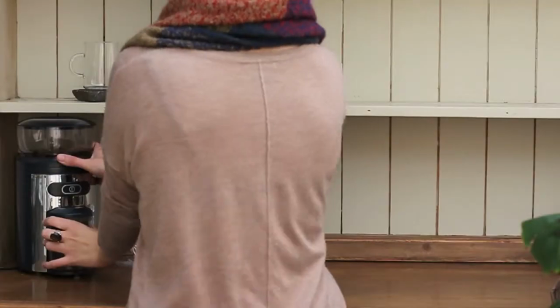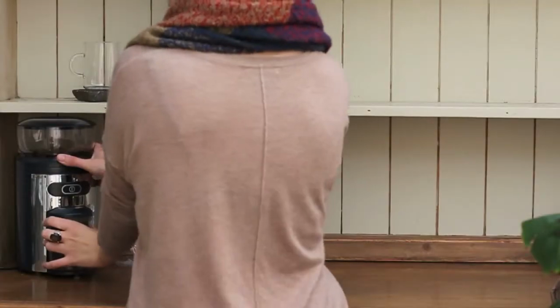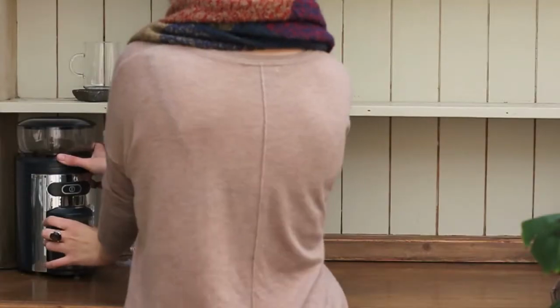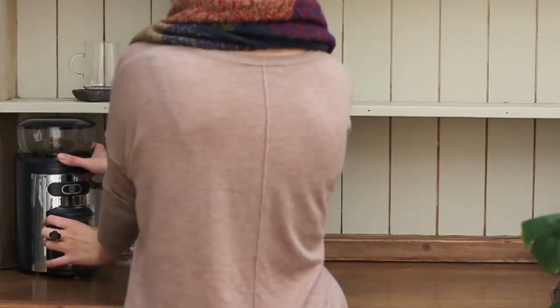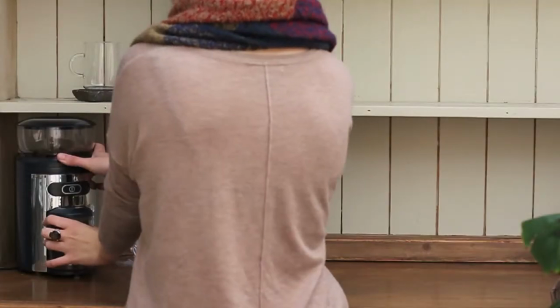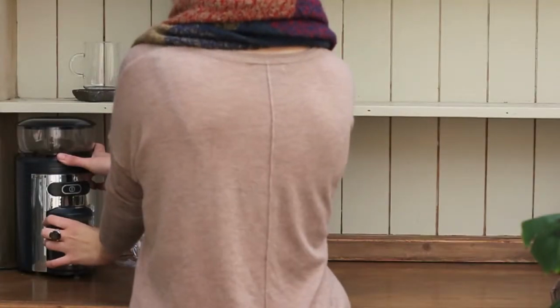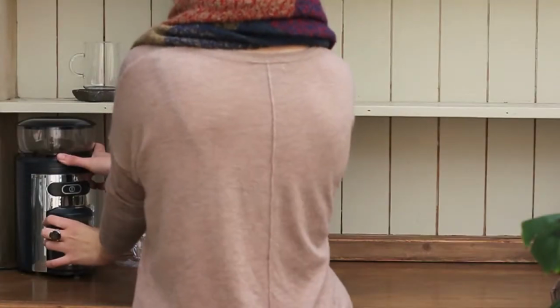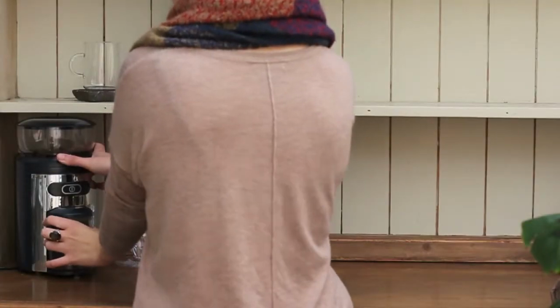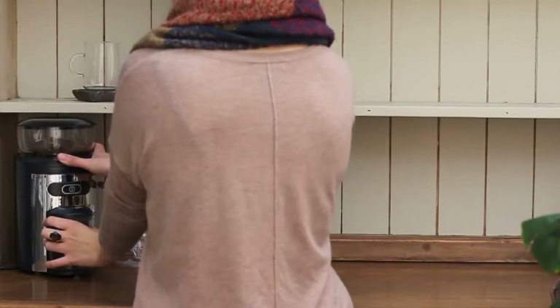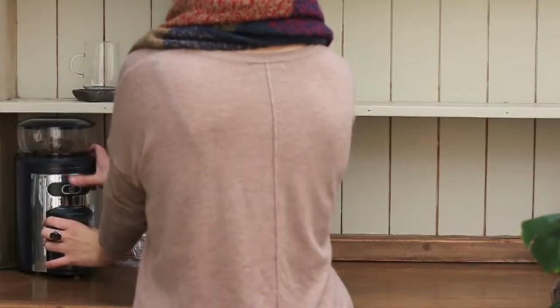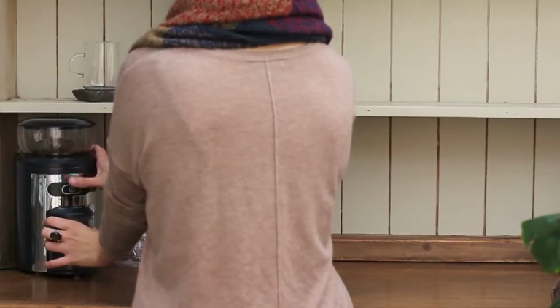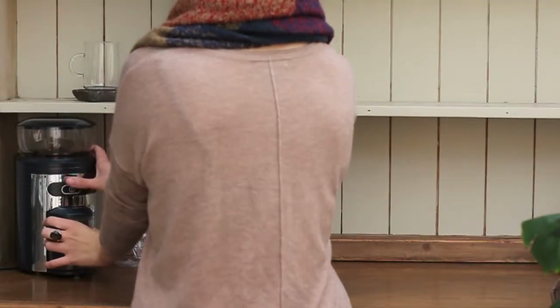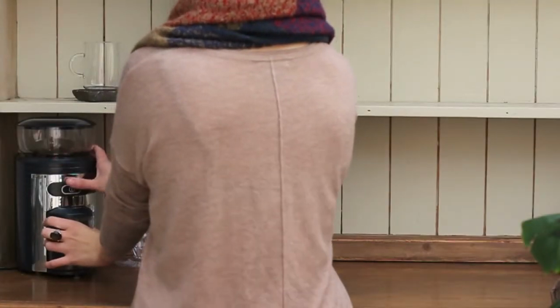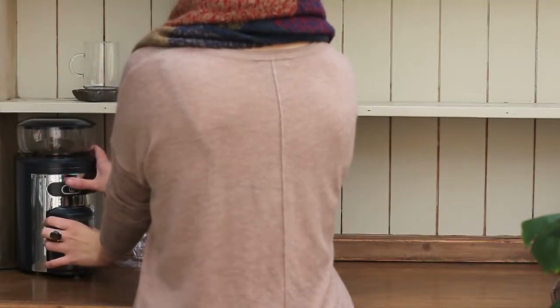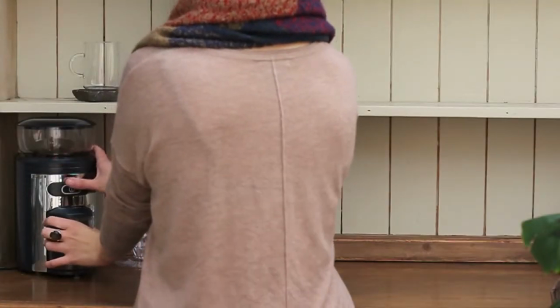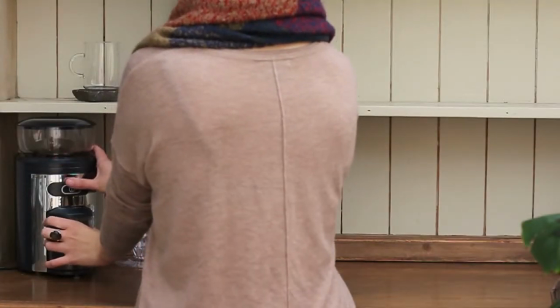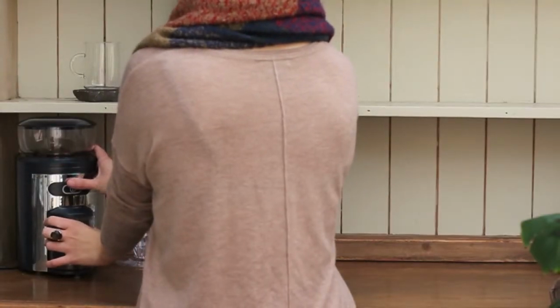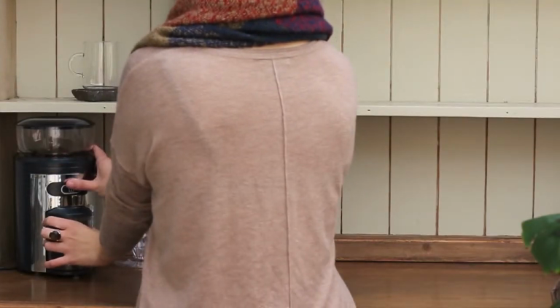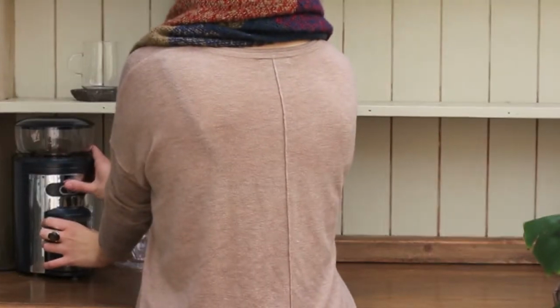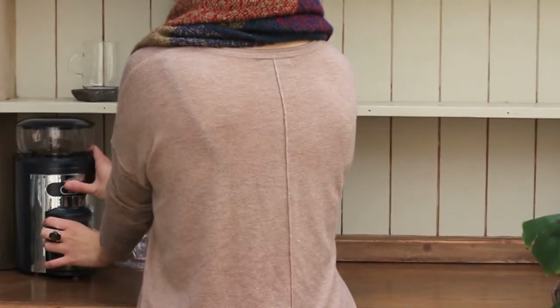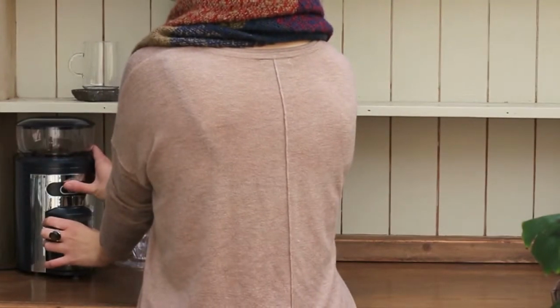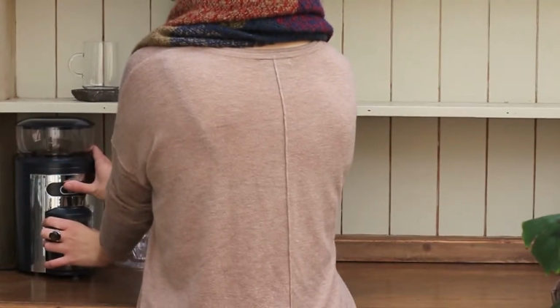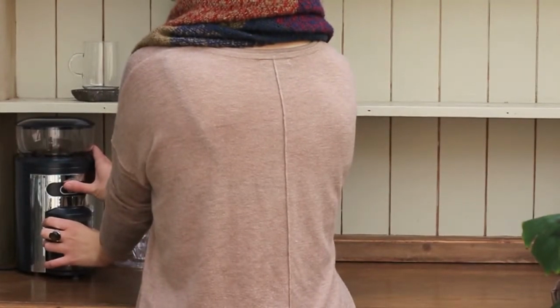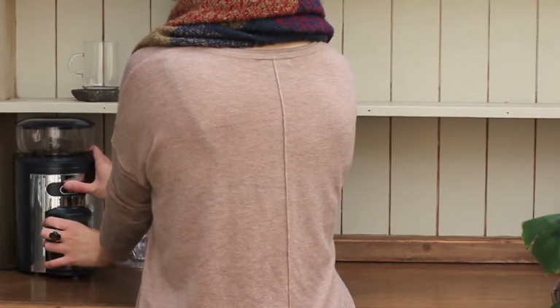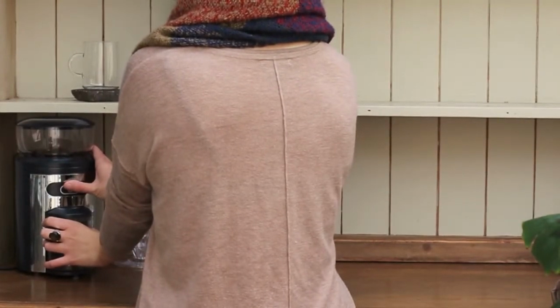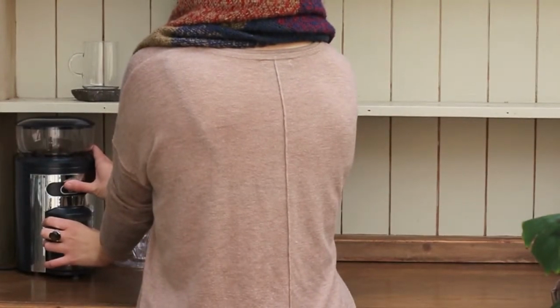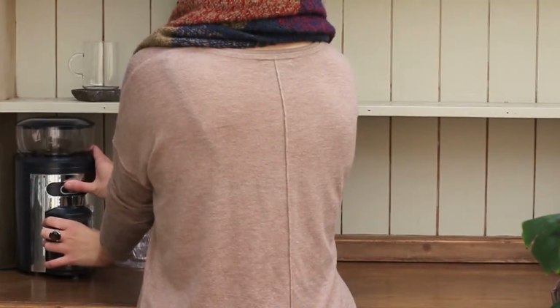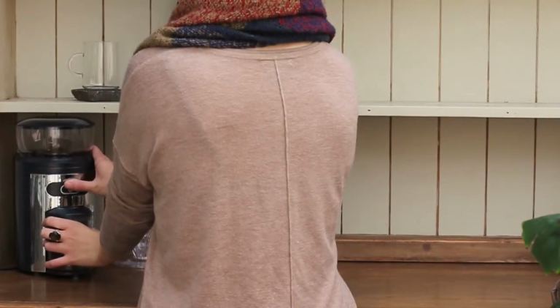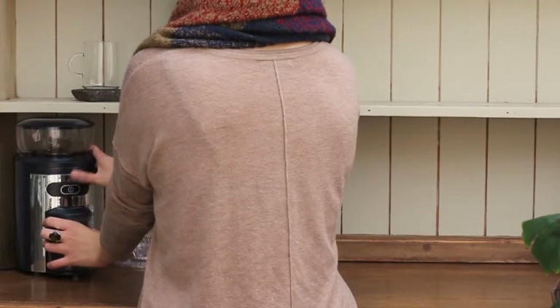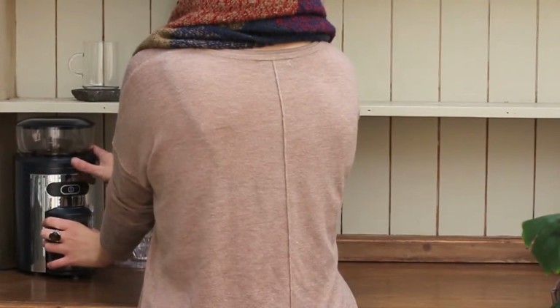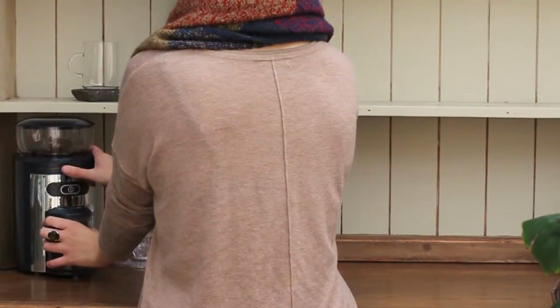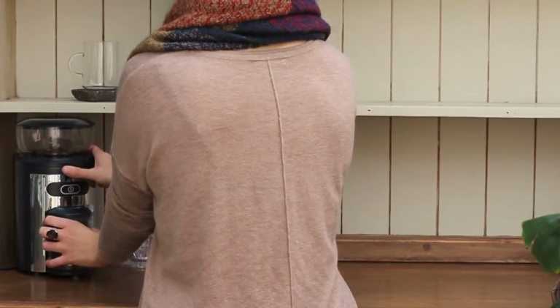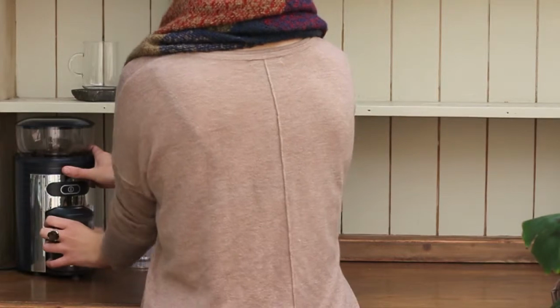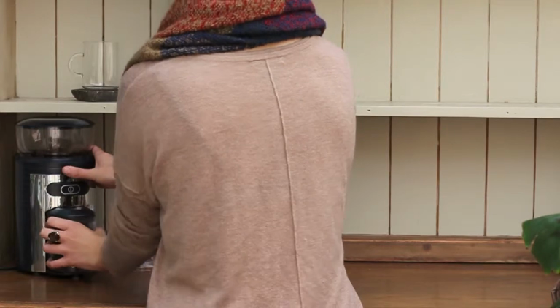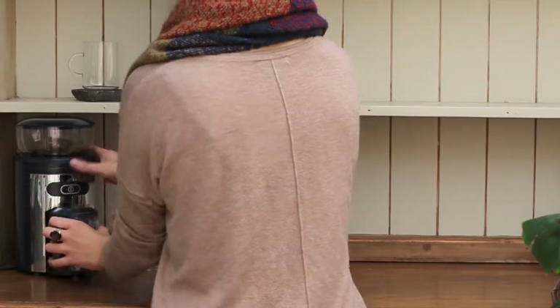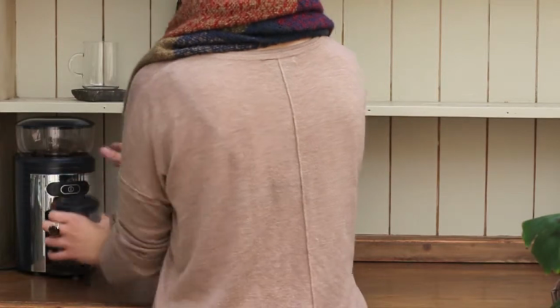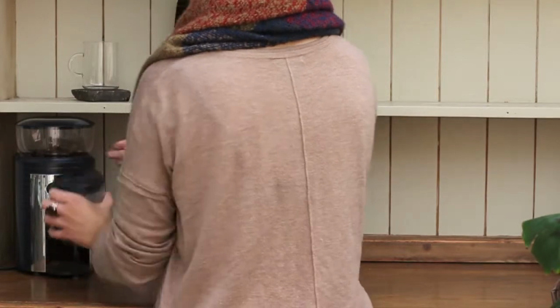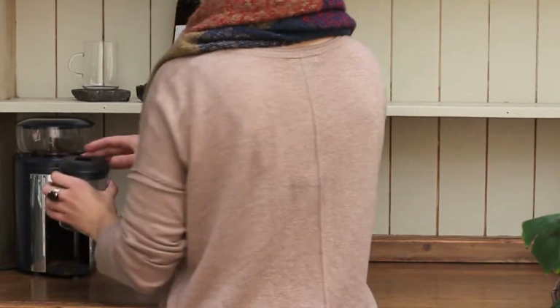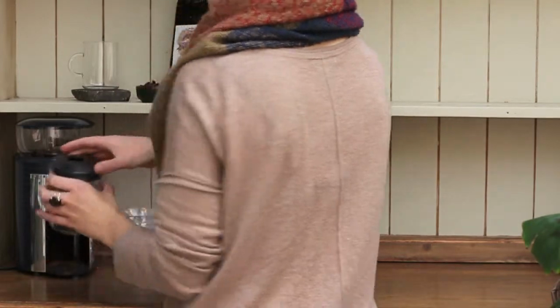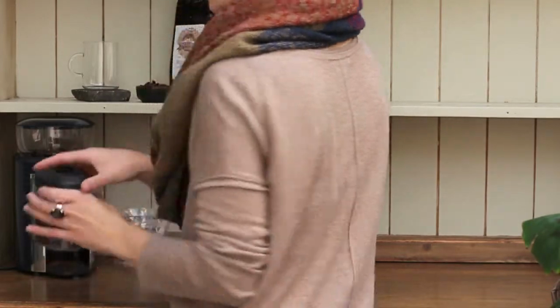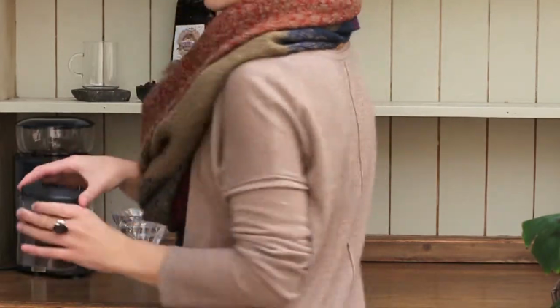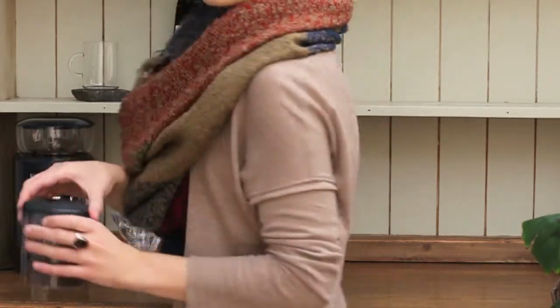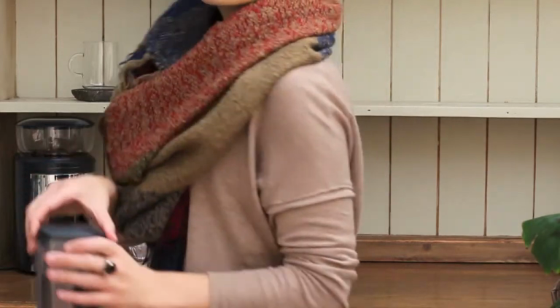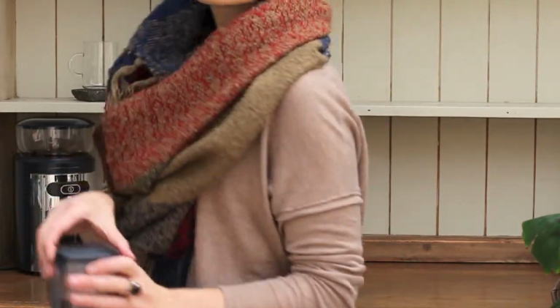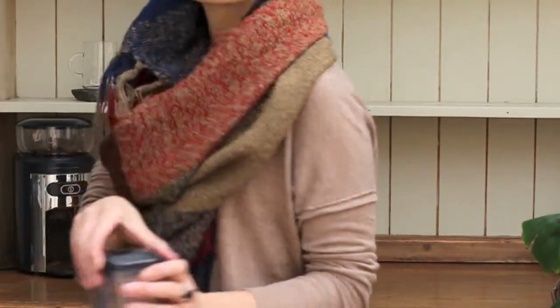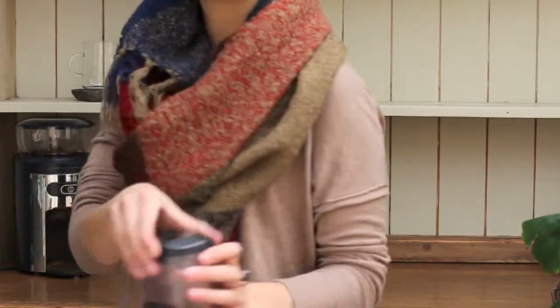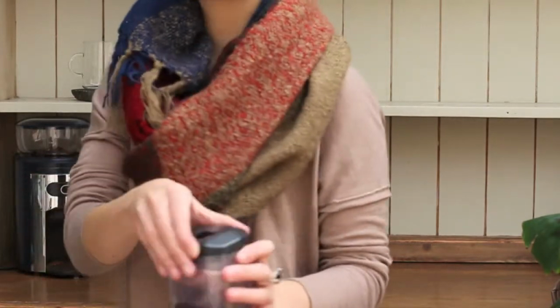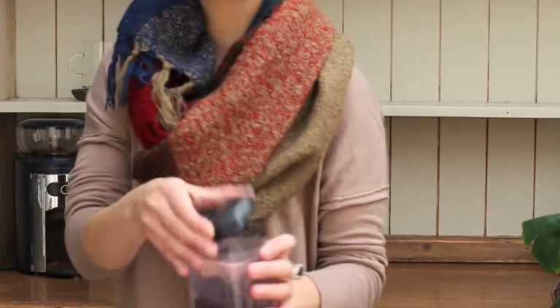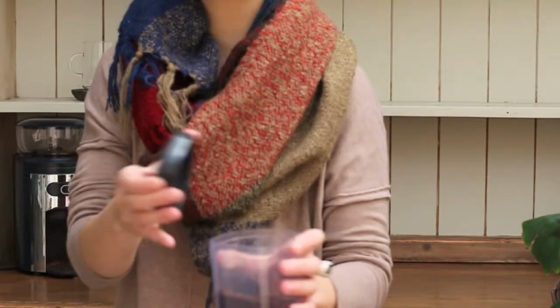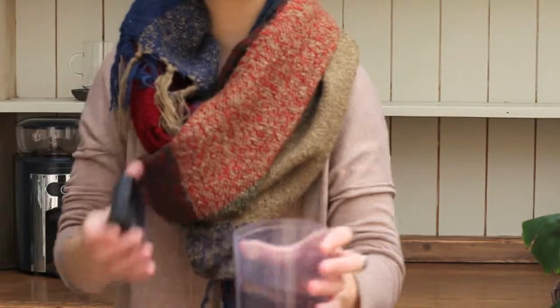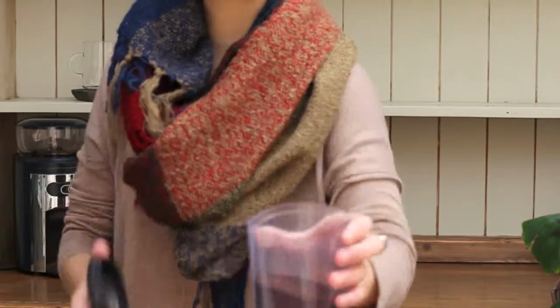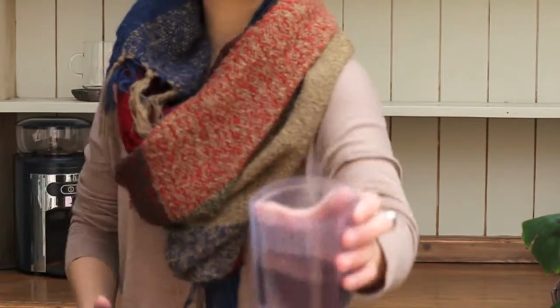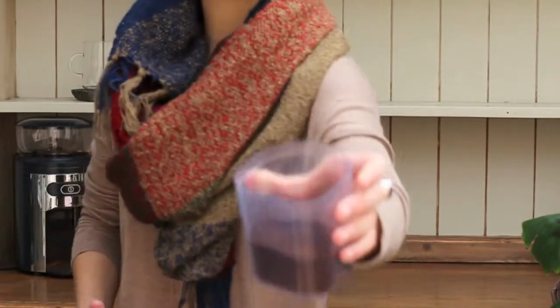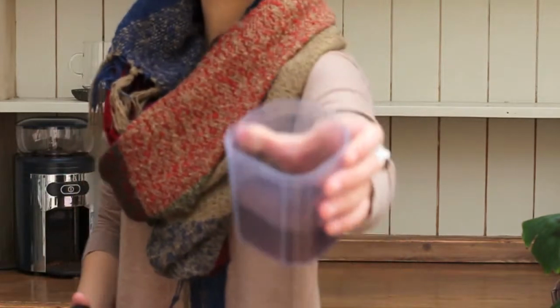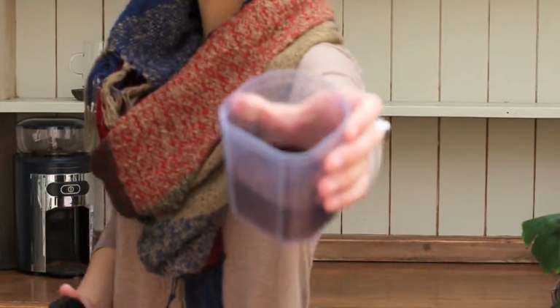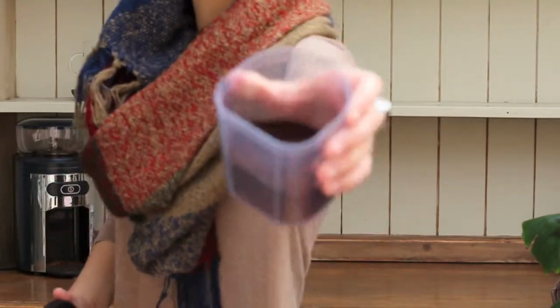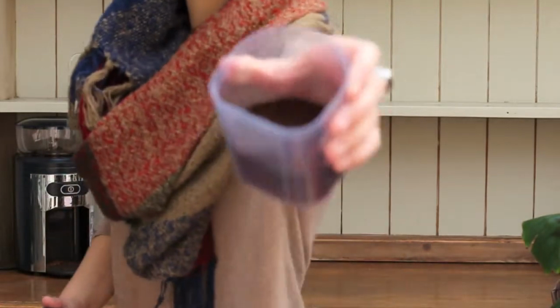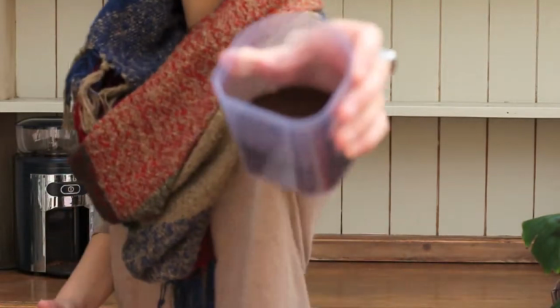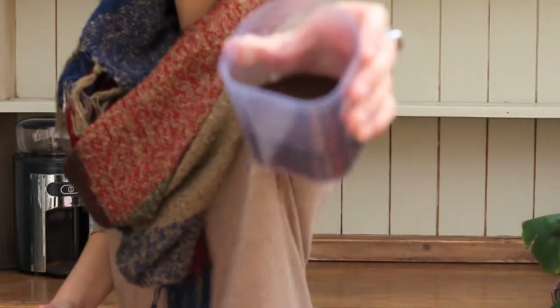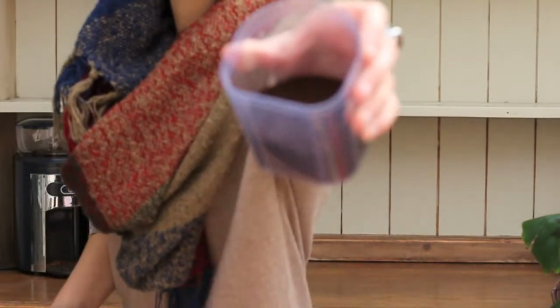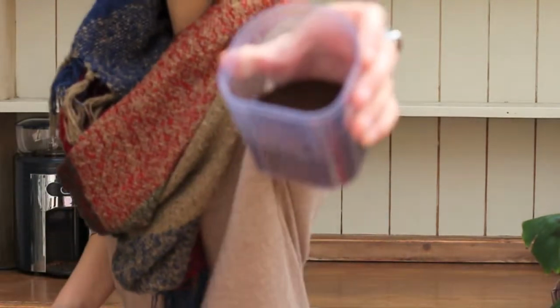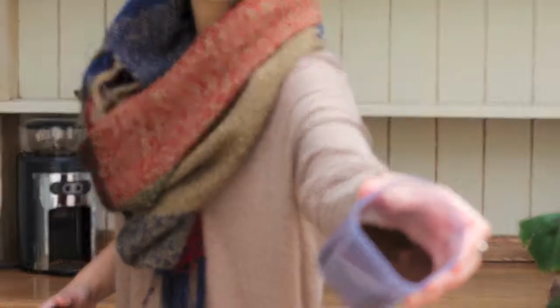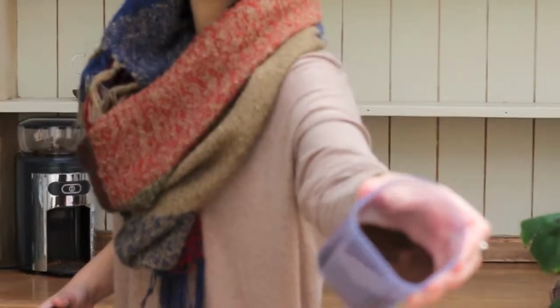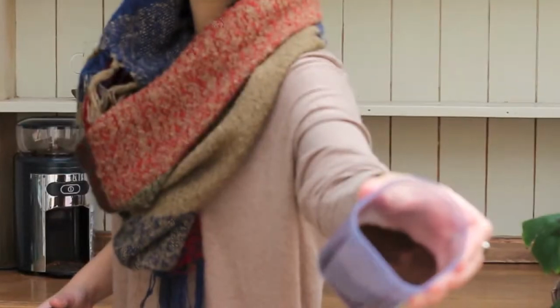I grind the beans to a medium grind. I find that this grind makes for a perfect extraction.